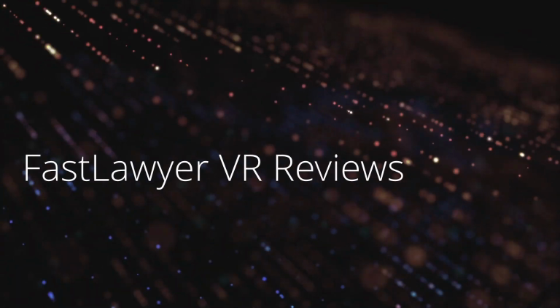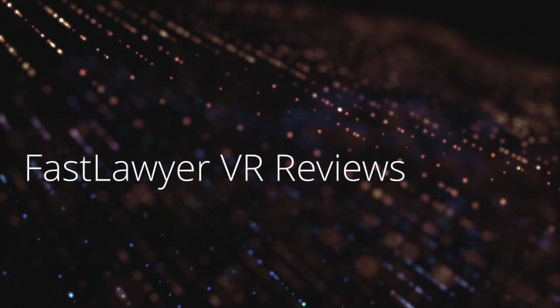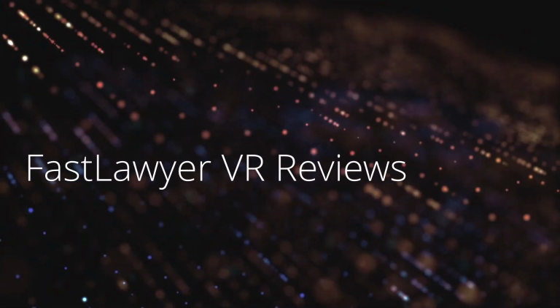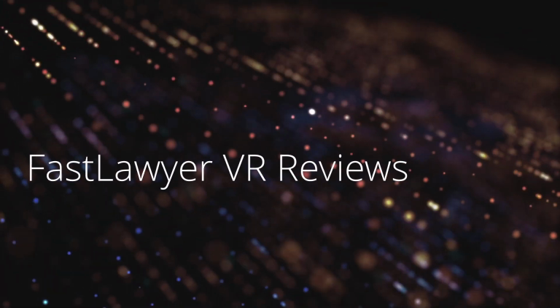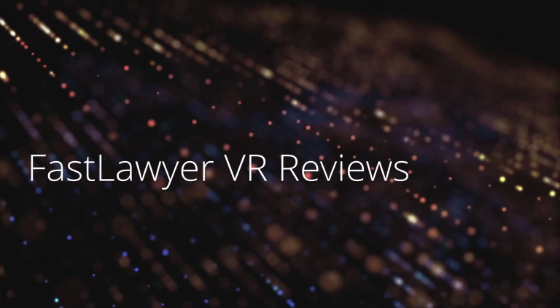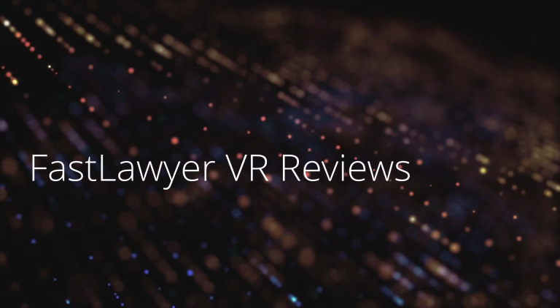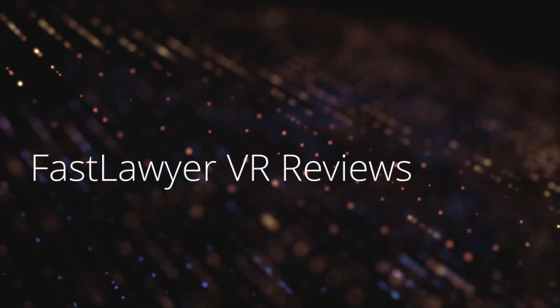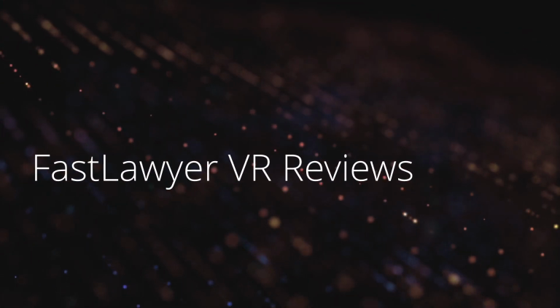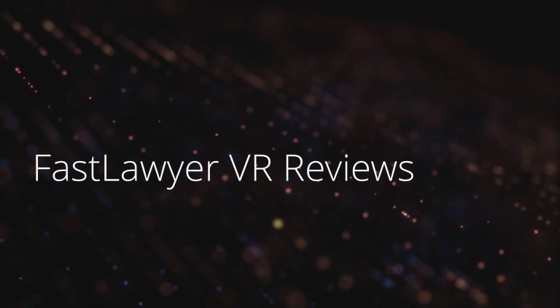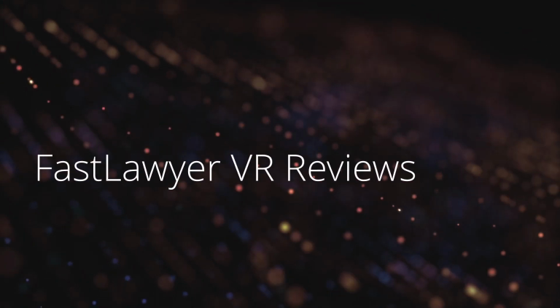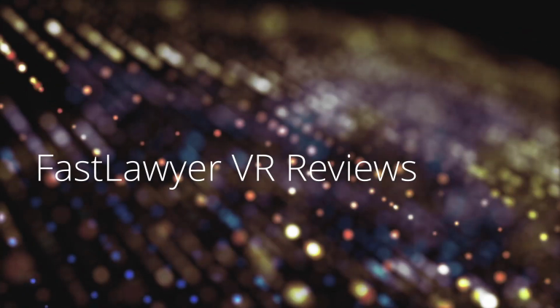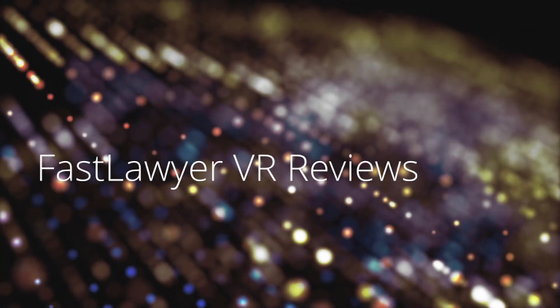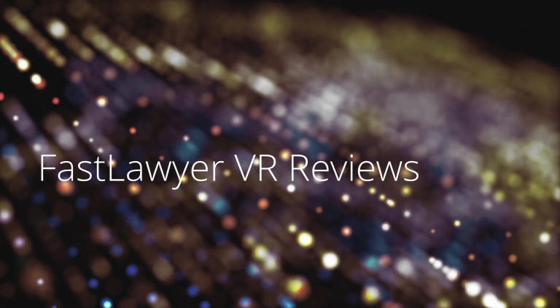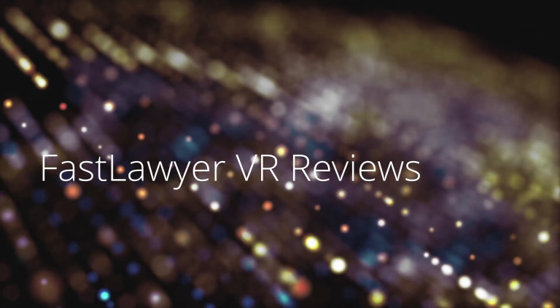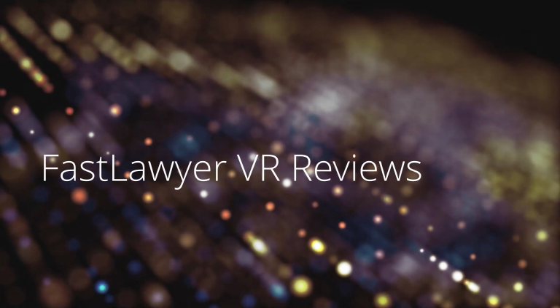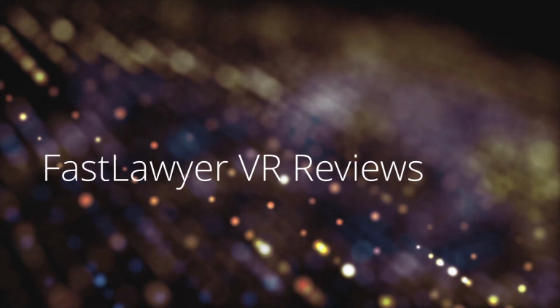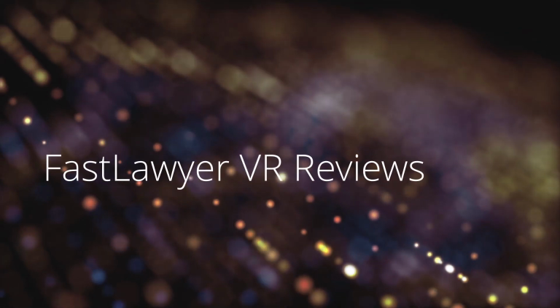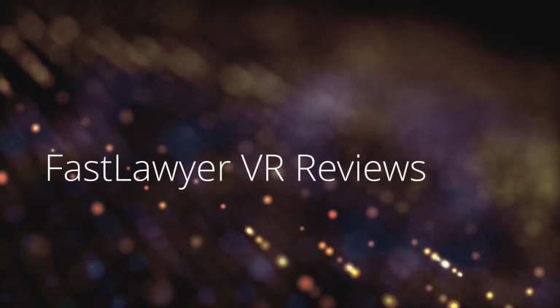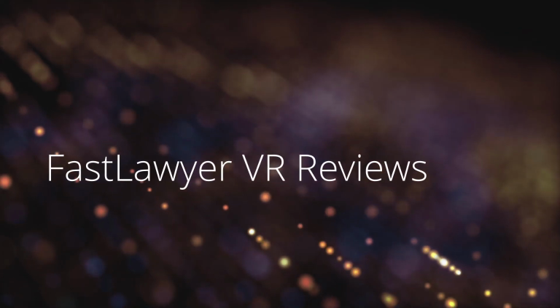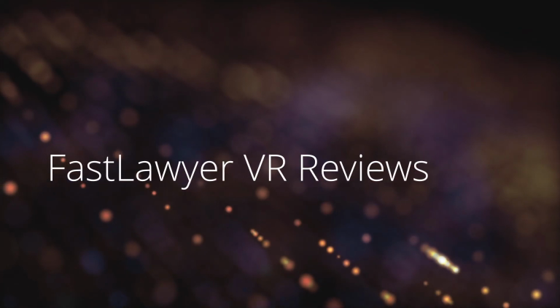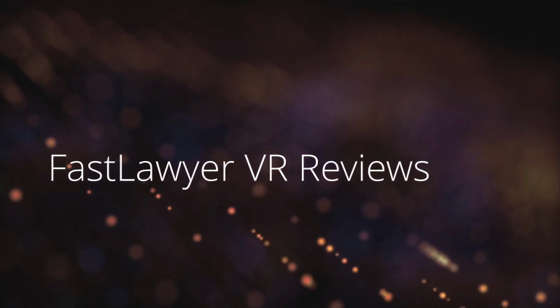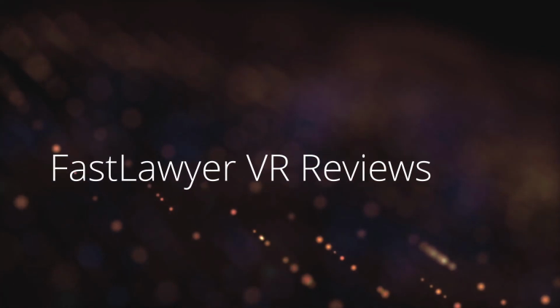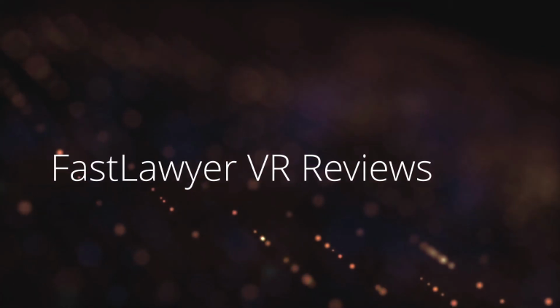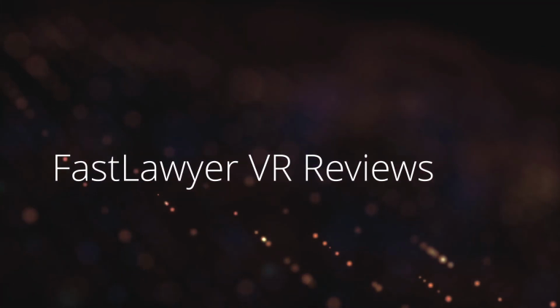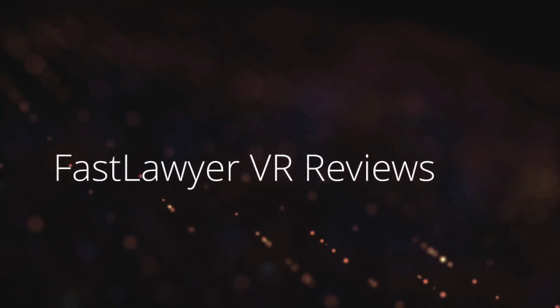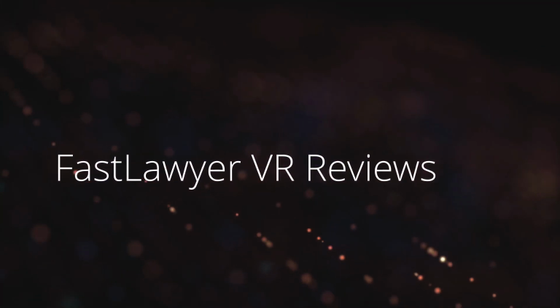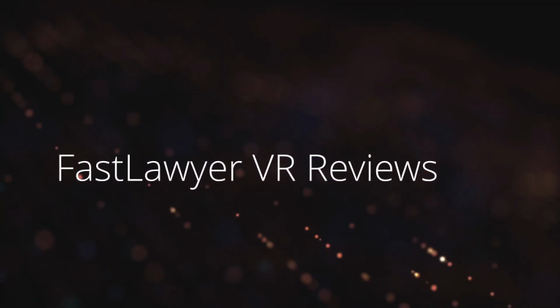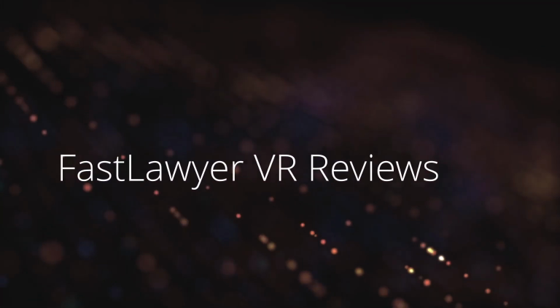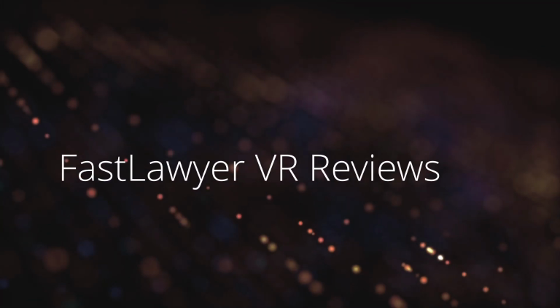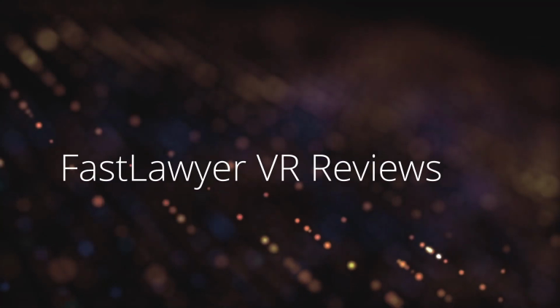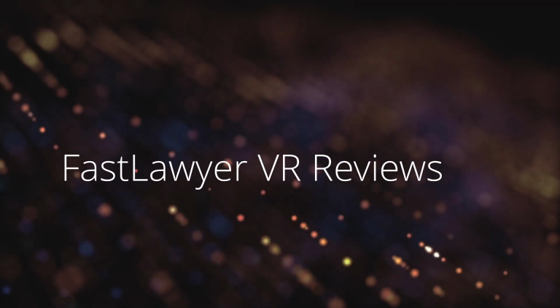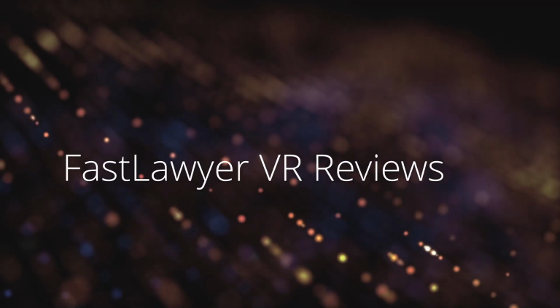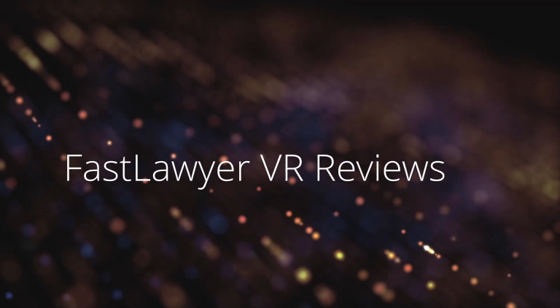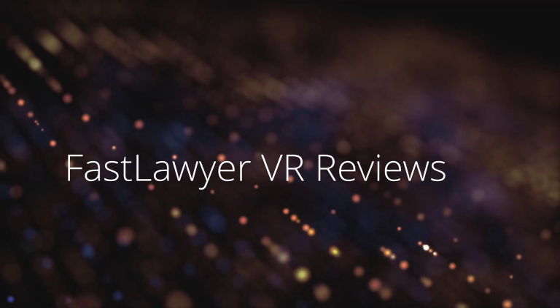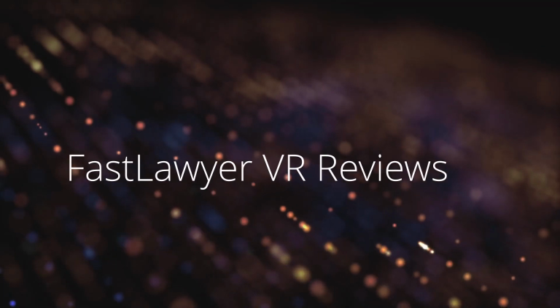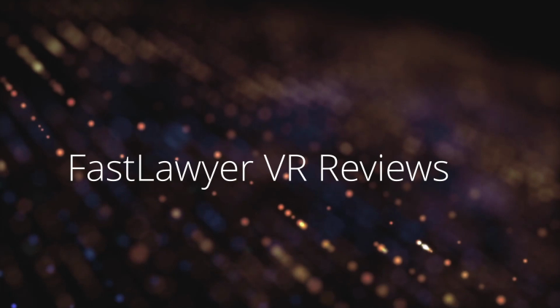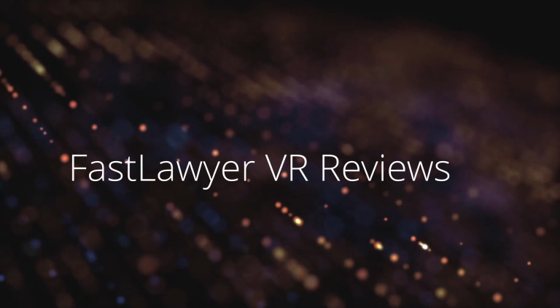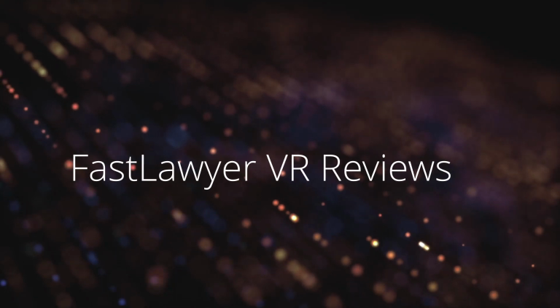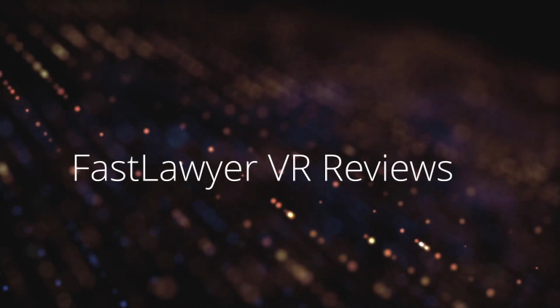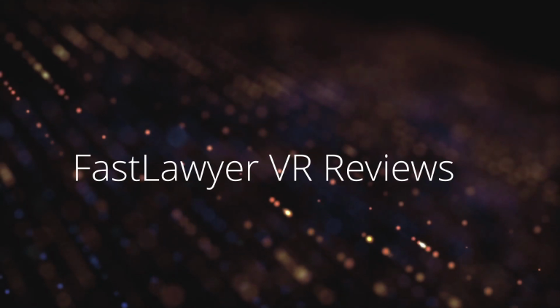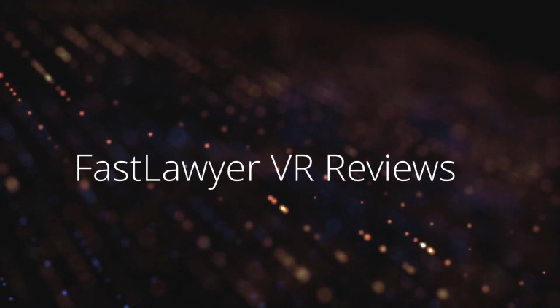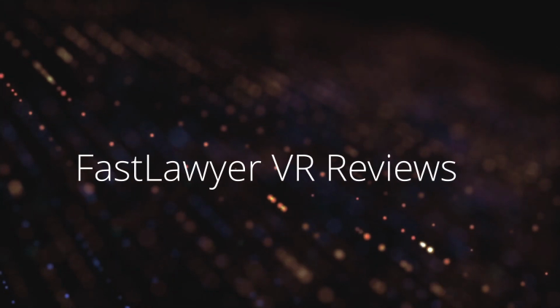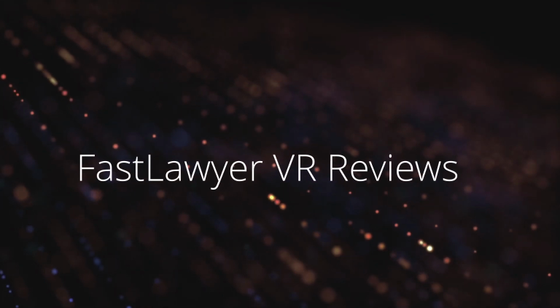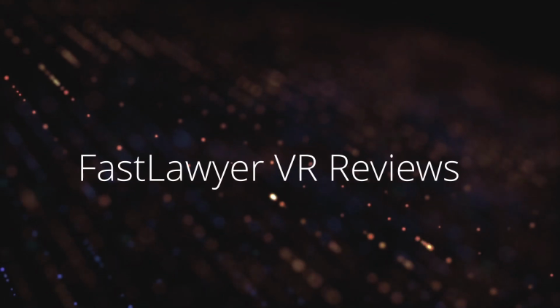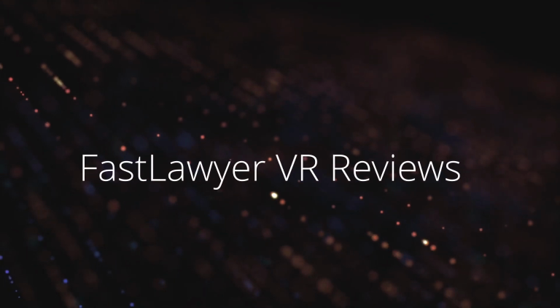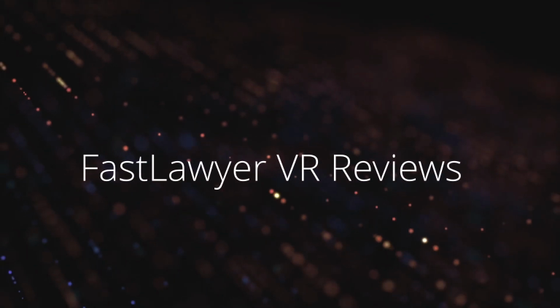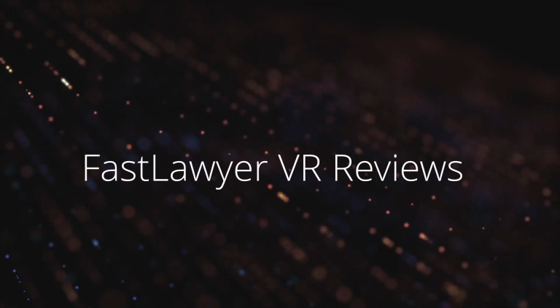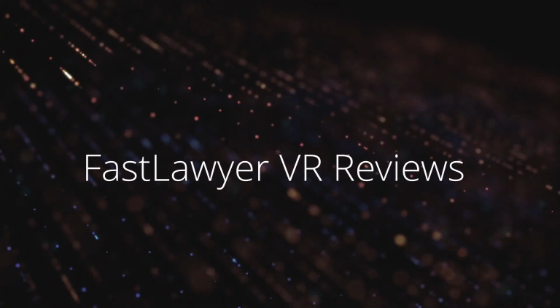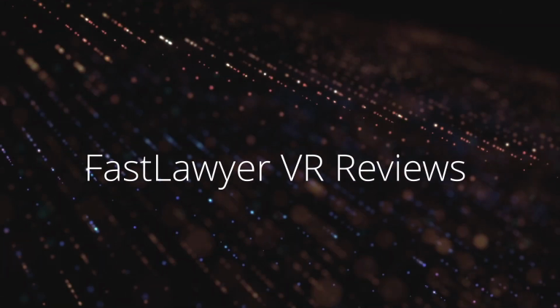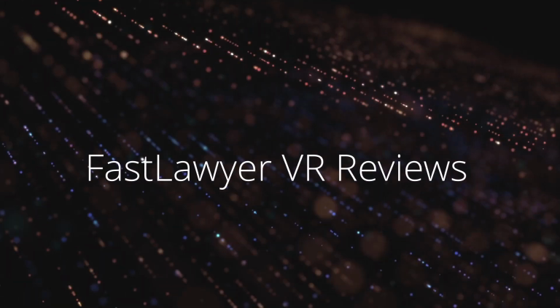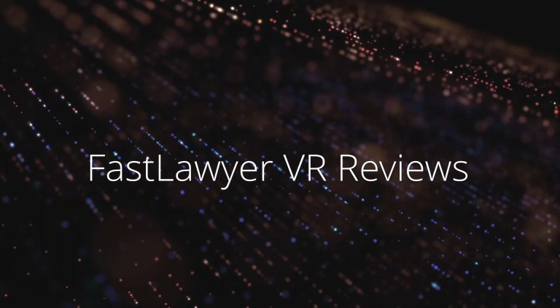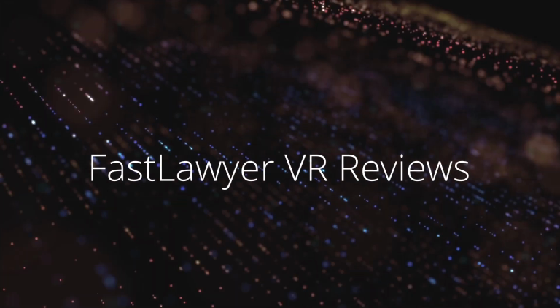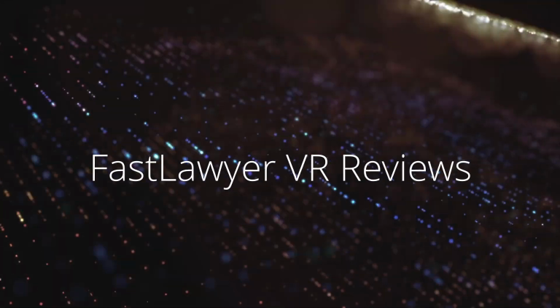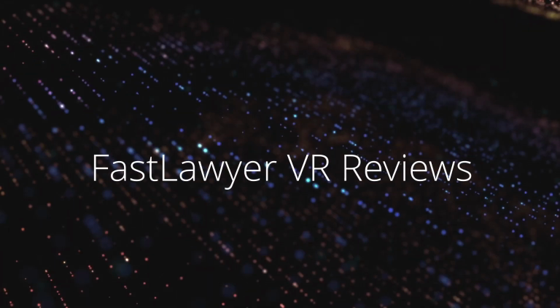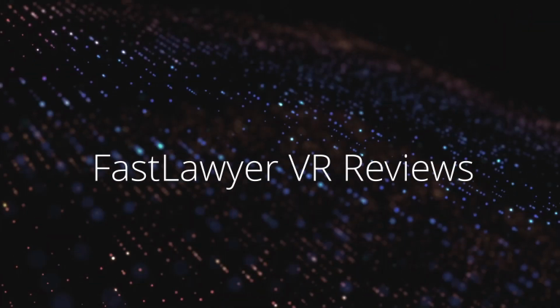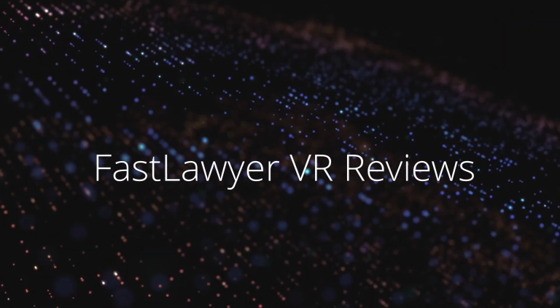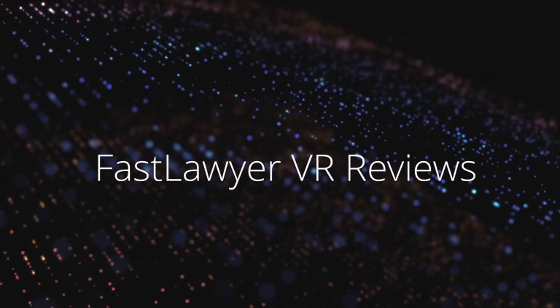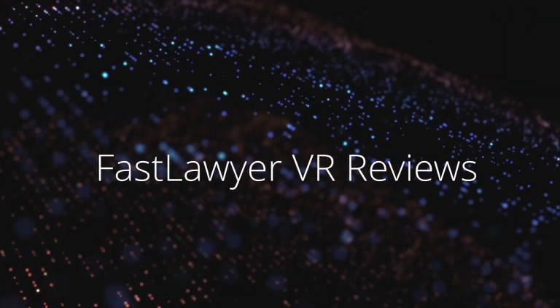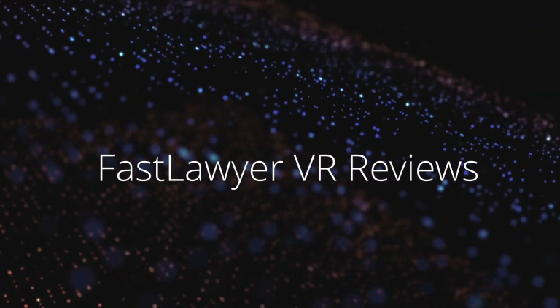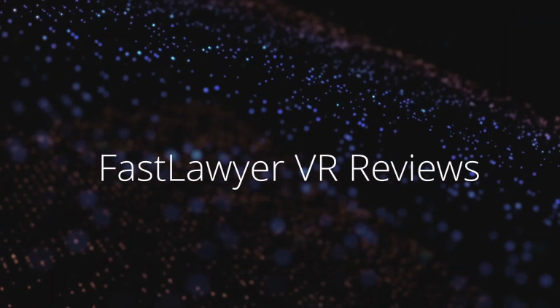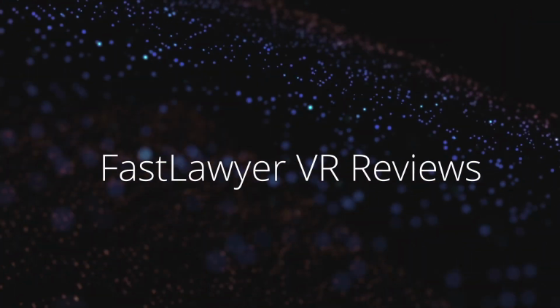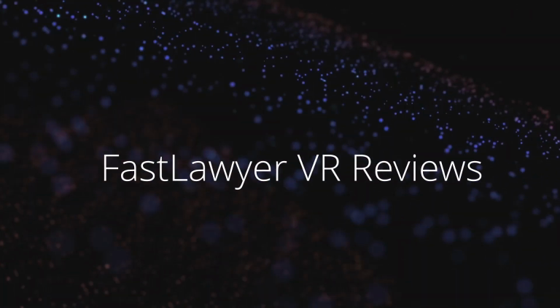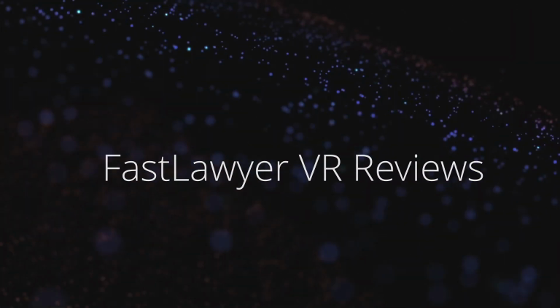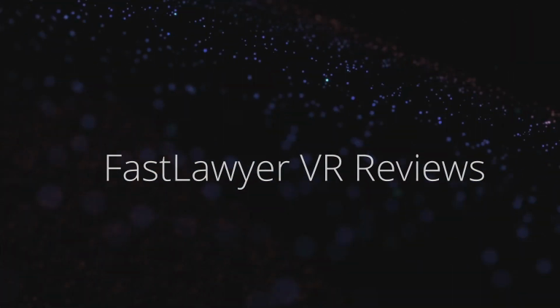Hello, welcome to Fast Lawyer VR Reviews. For VR reviews, hit the subscribe button.